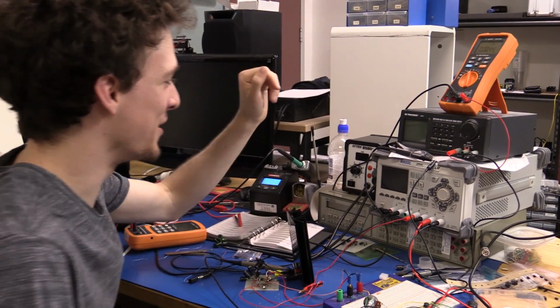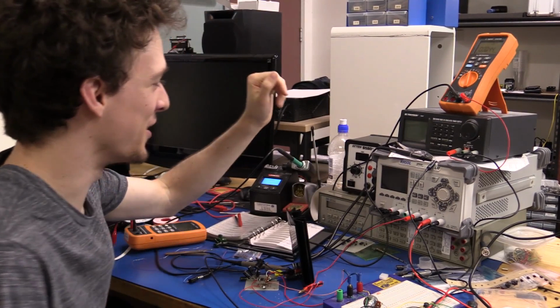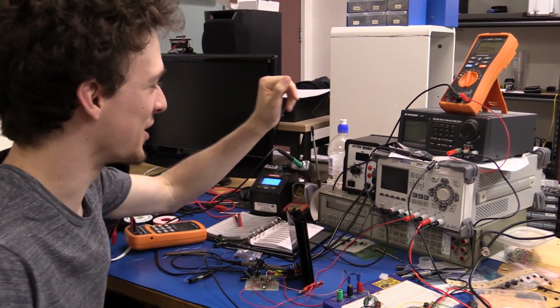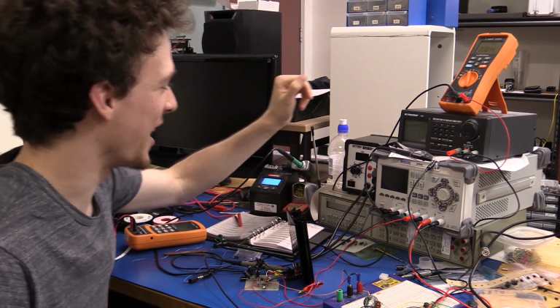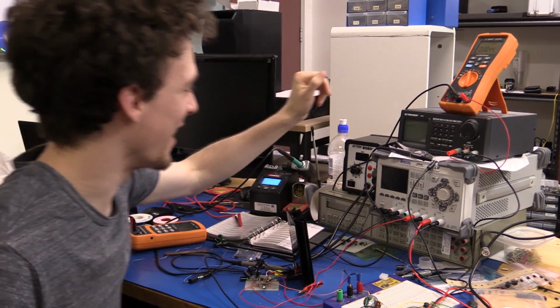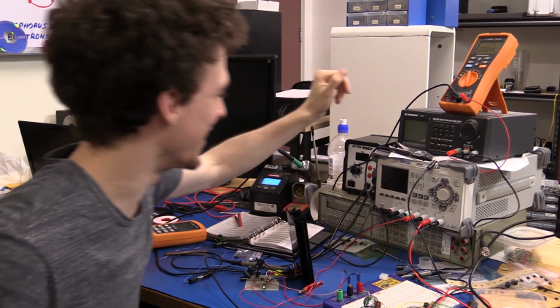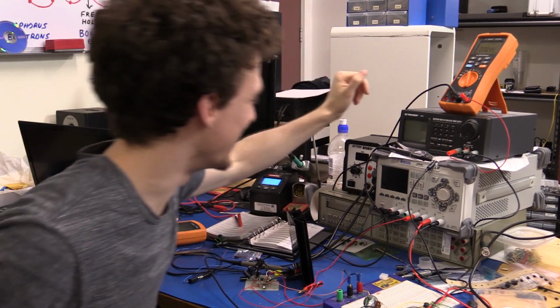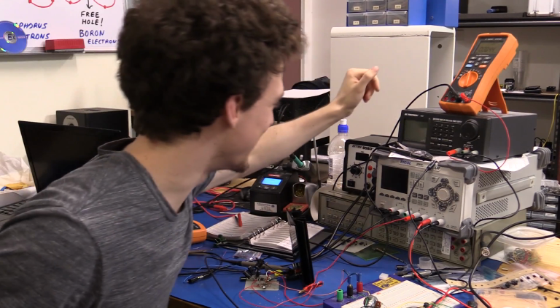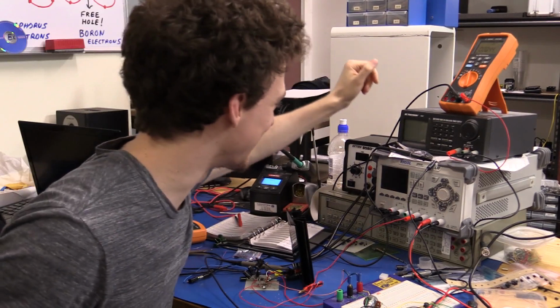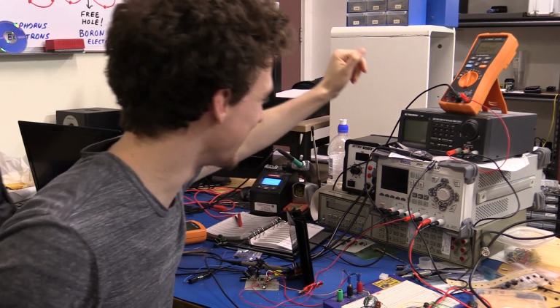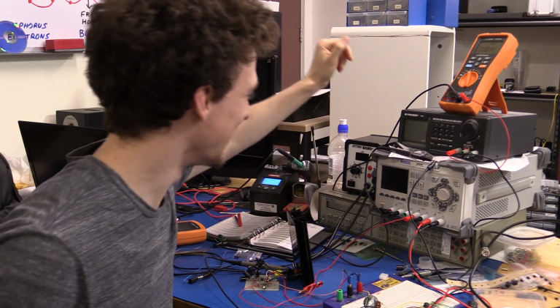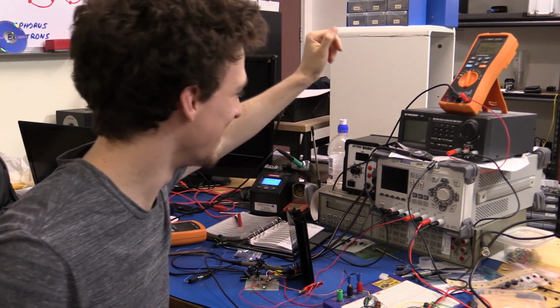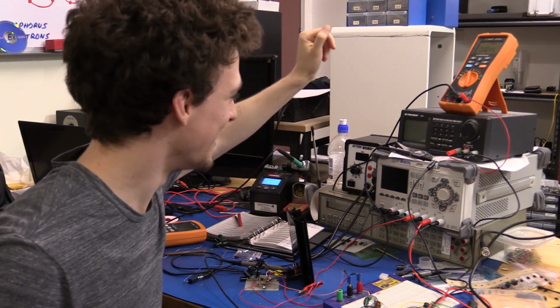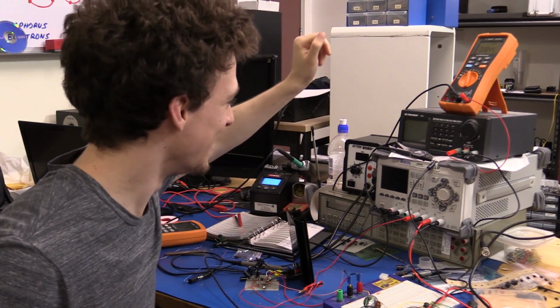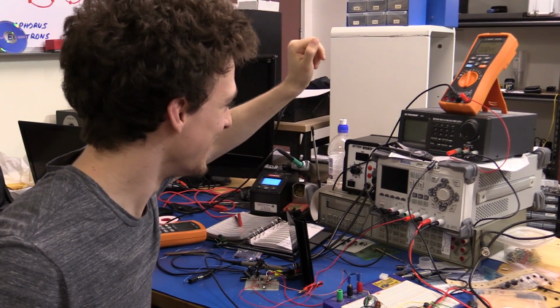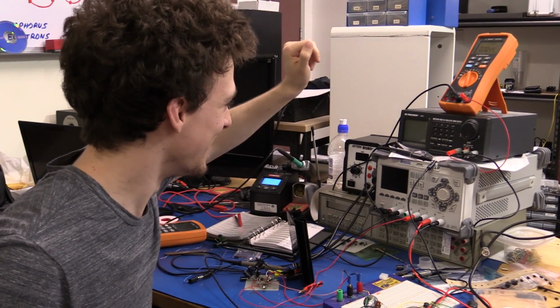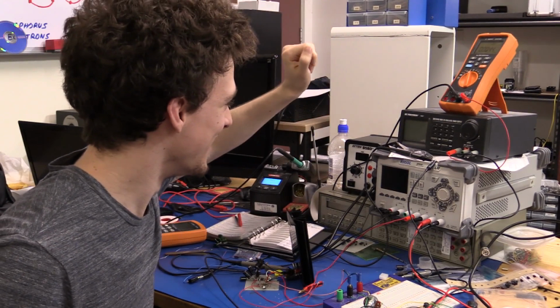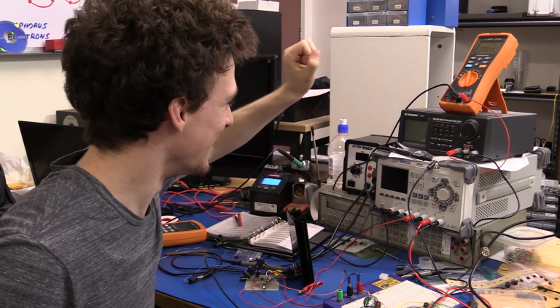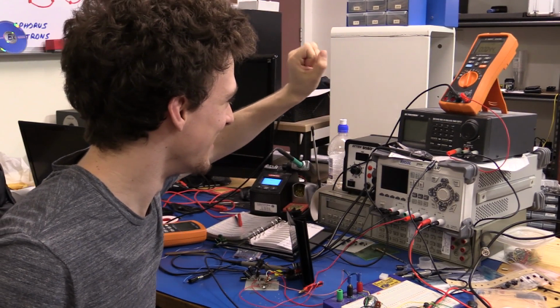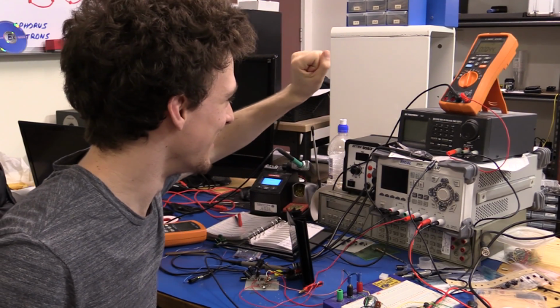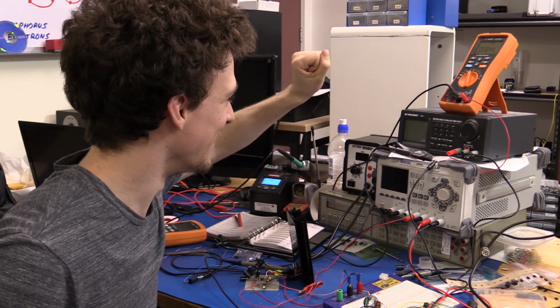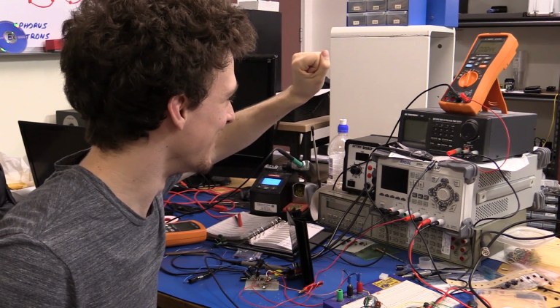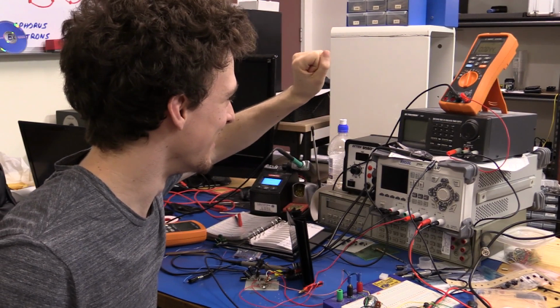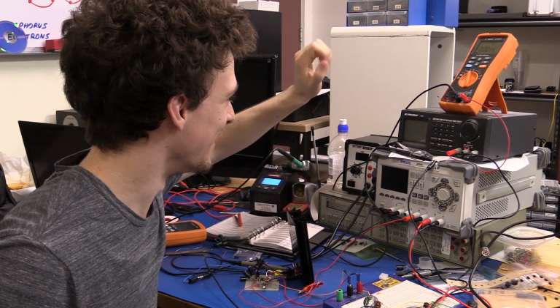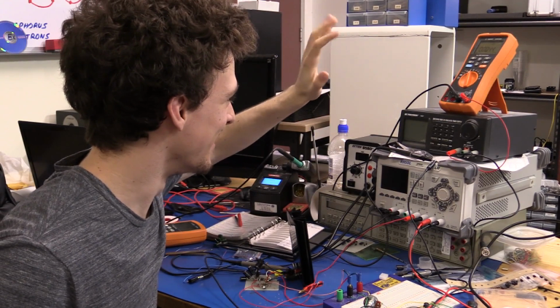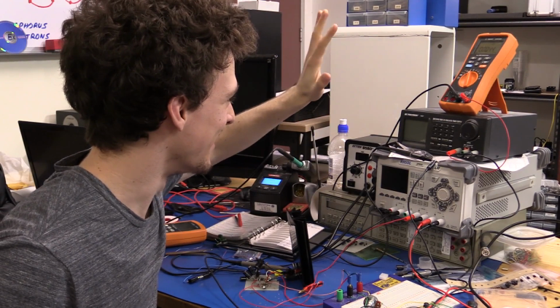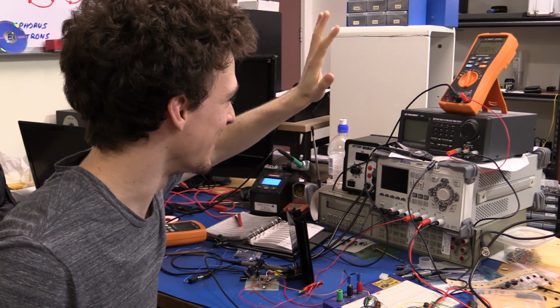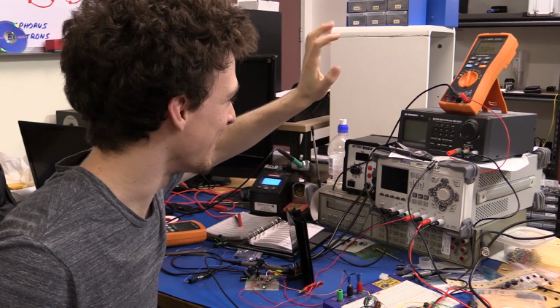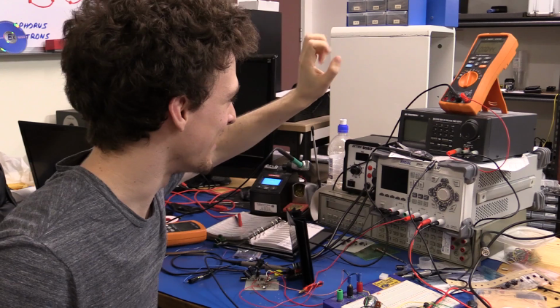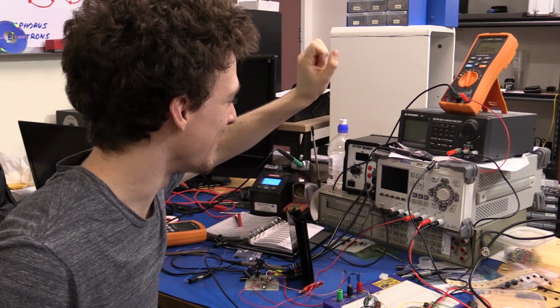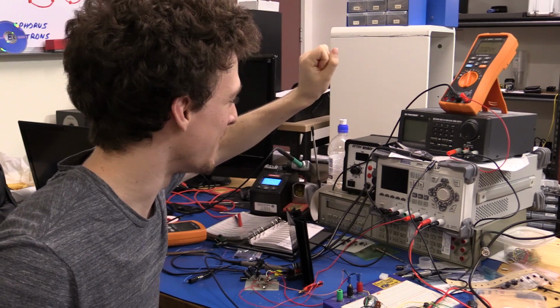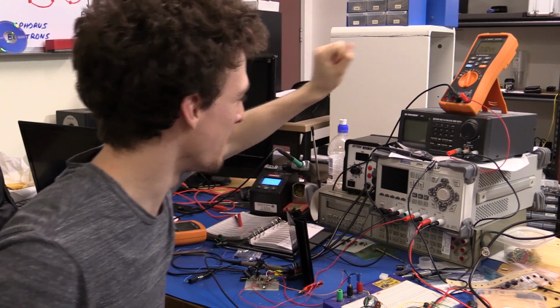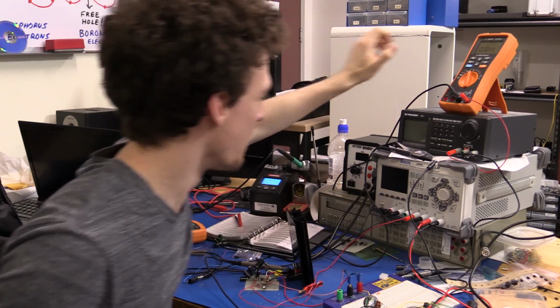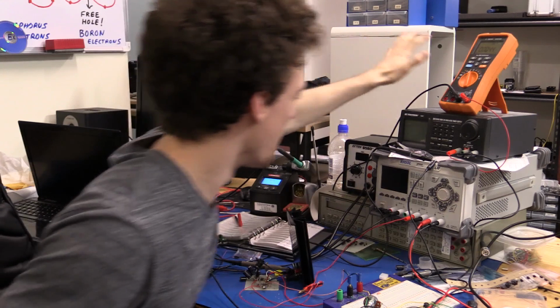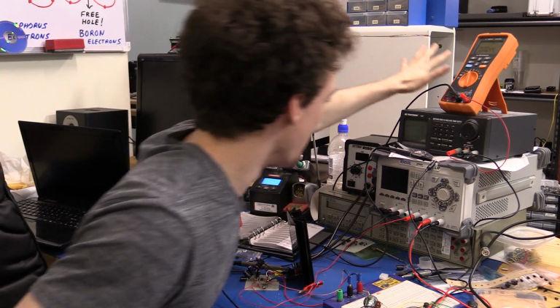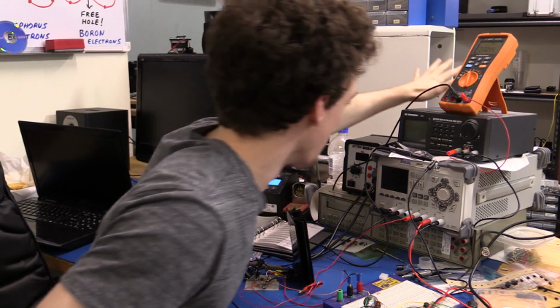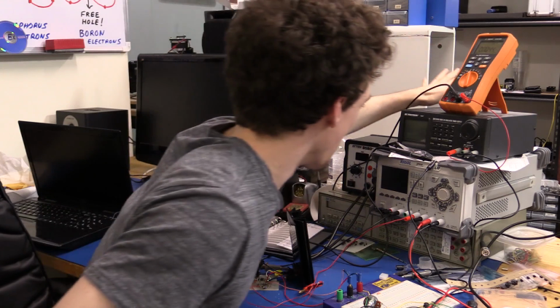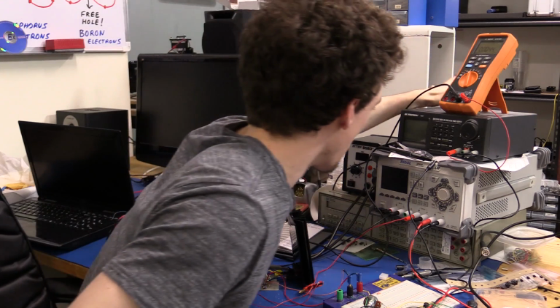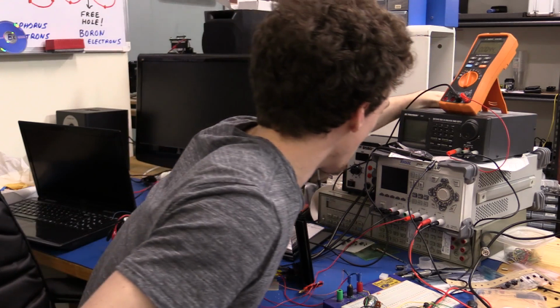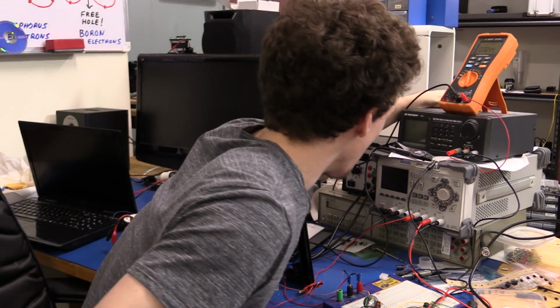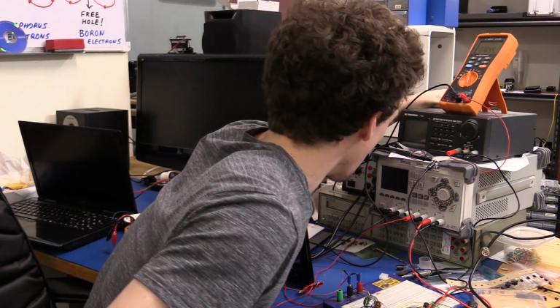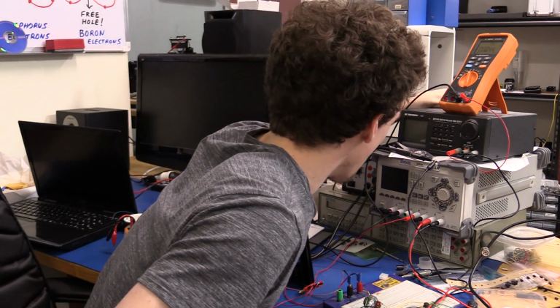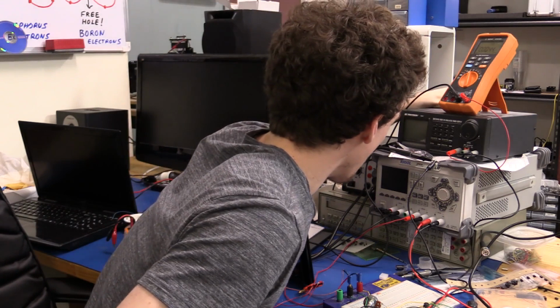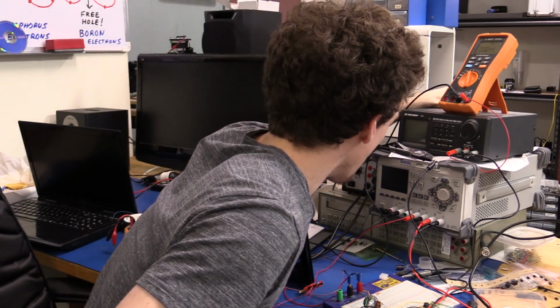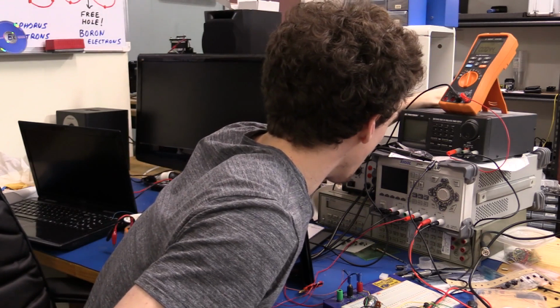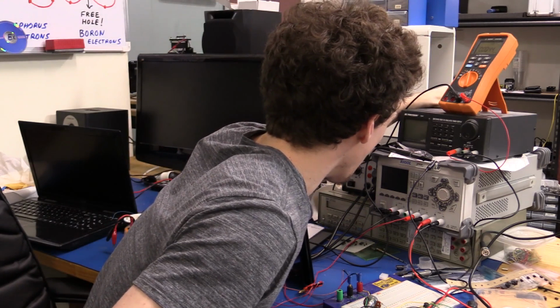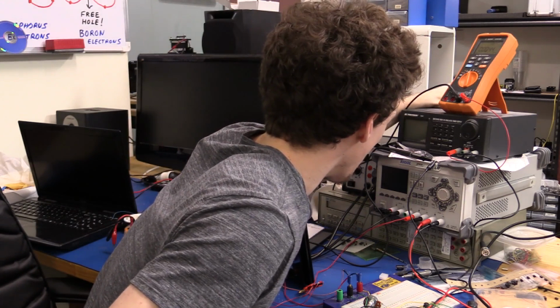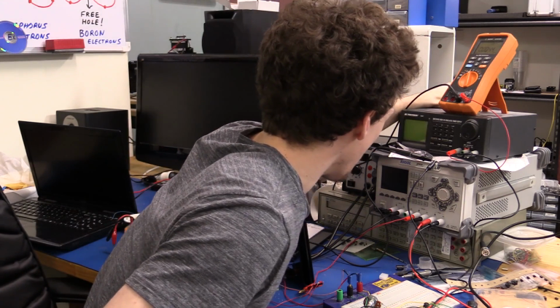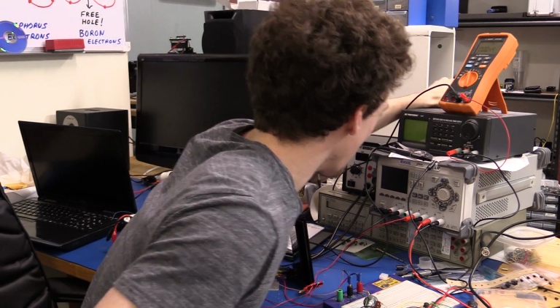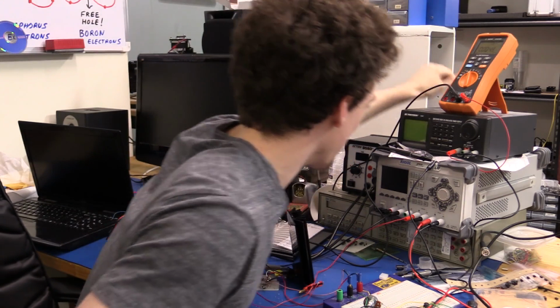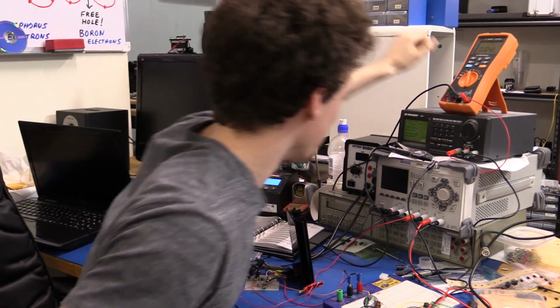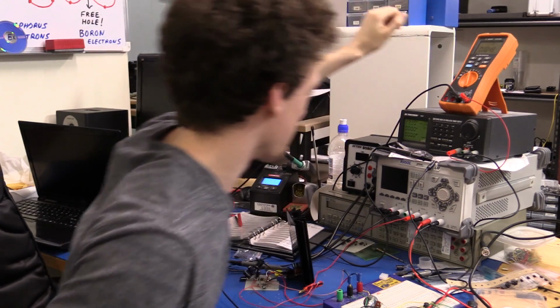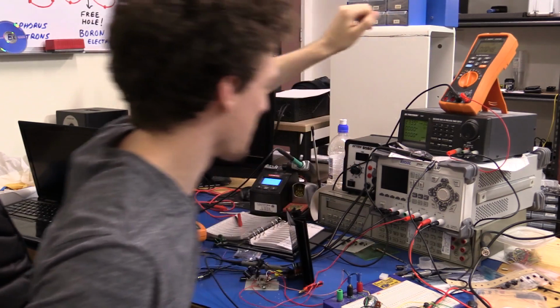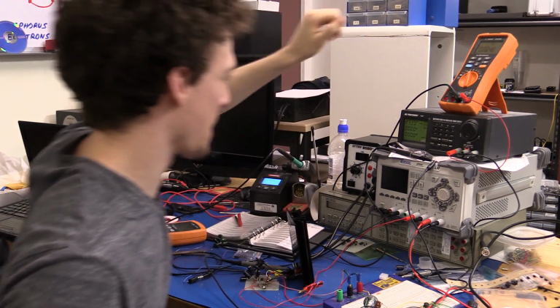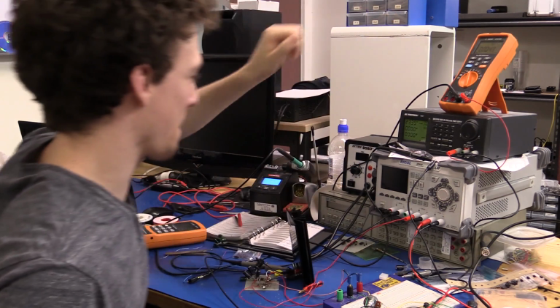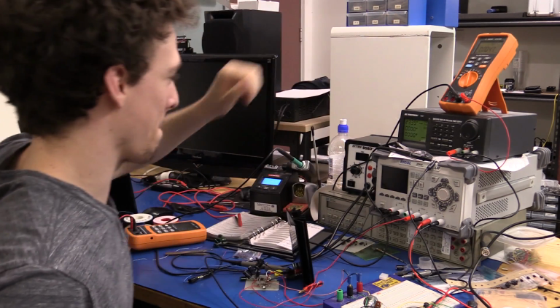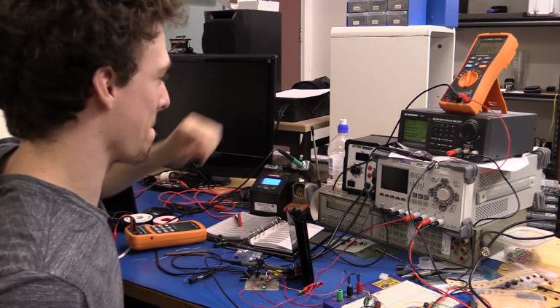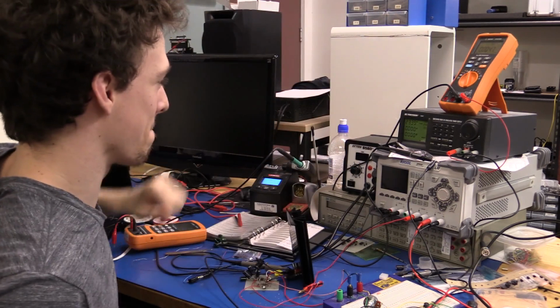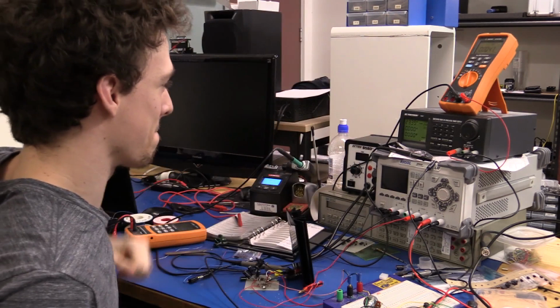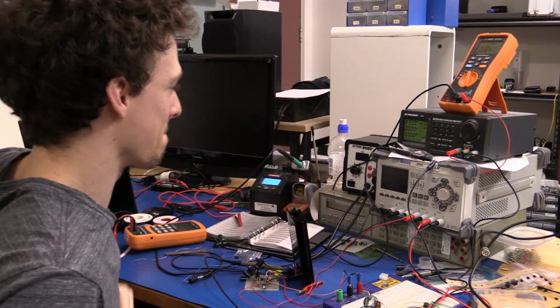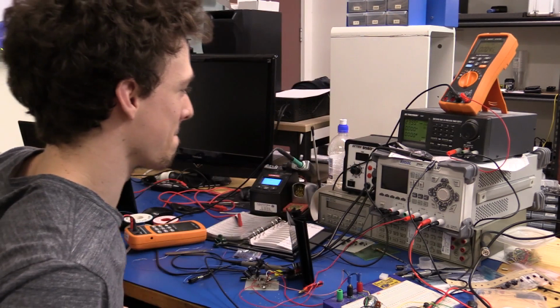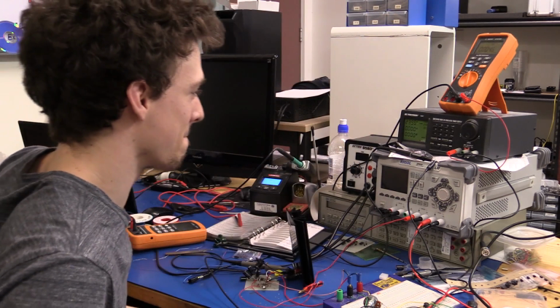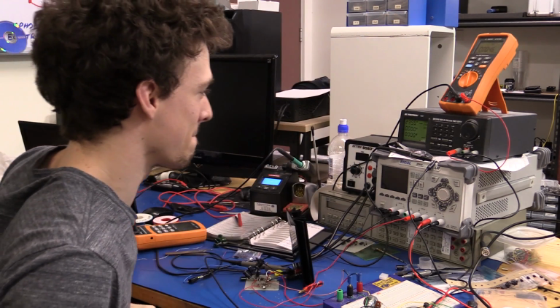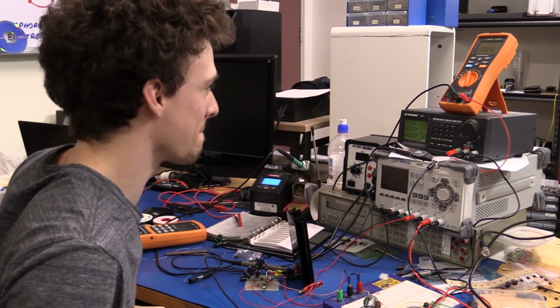I've been issued a challenge. You have been issued a challenge. Go for it. Switch on the back. I will now shut up.